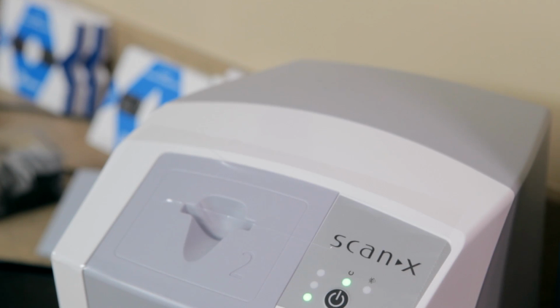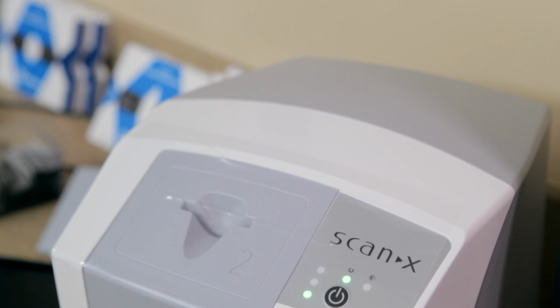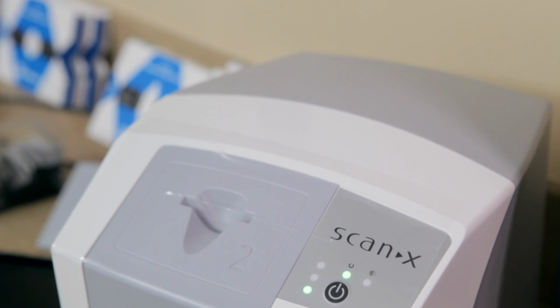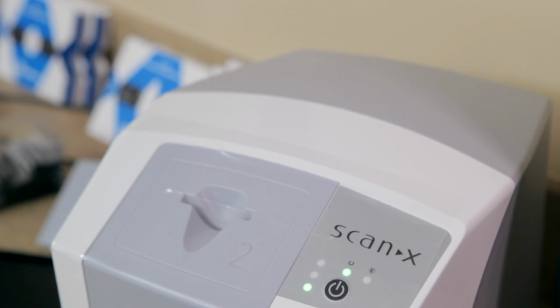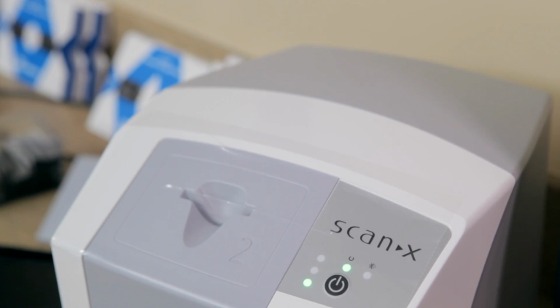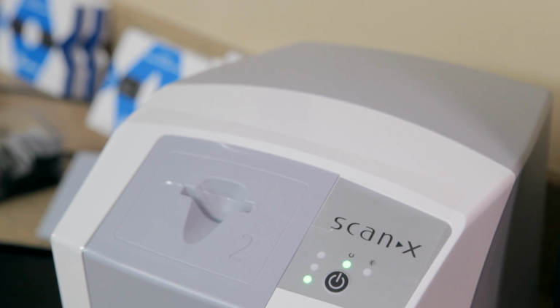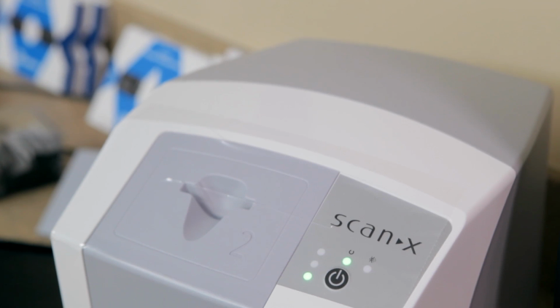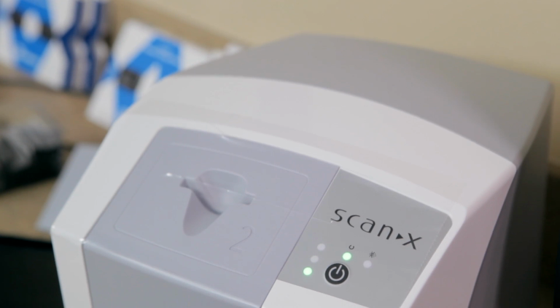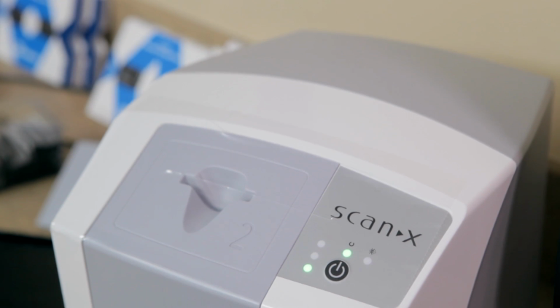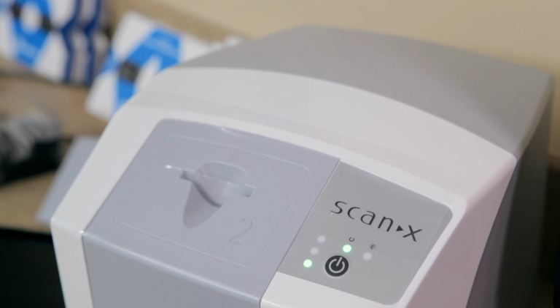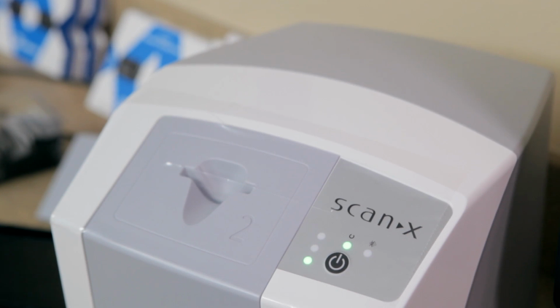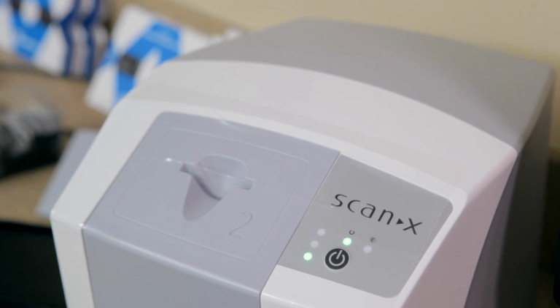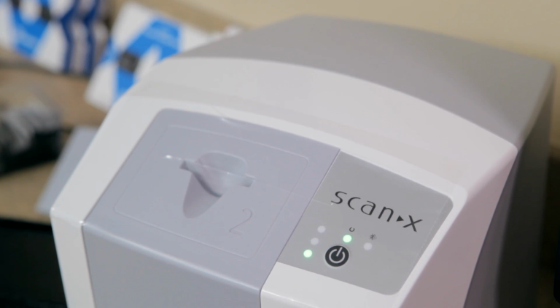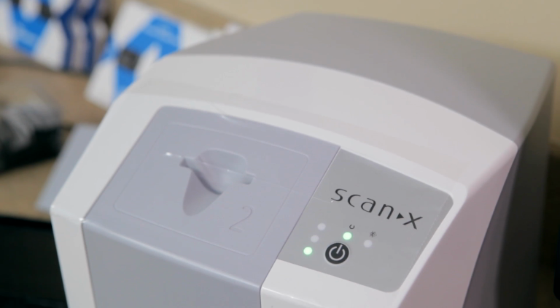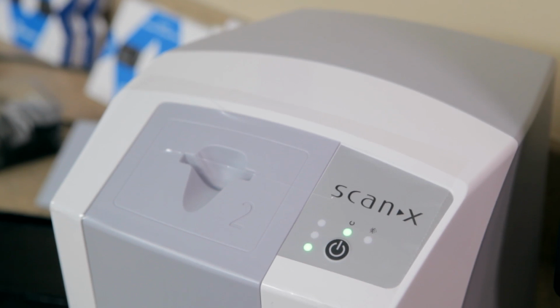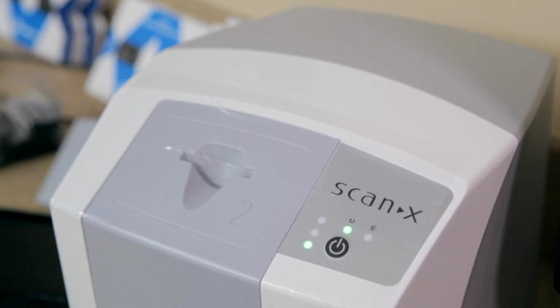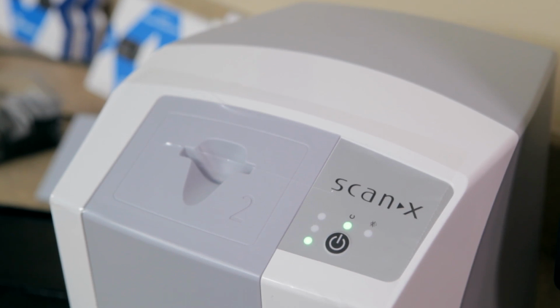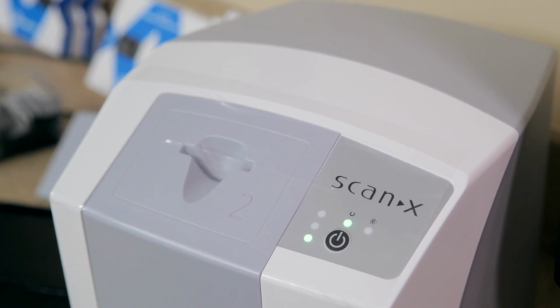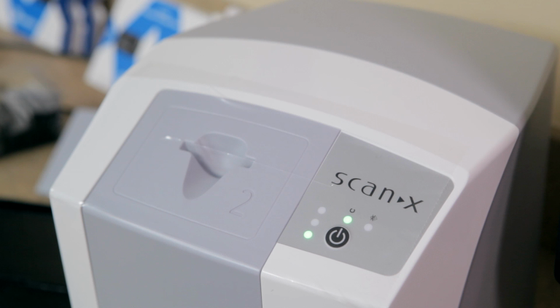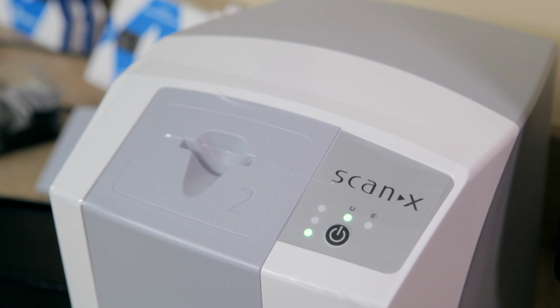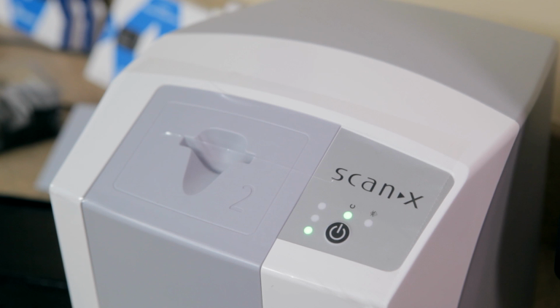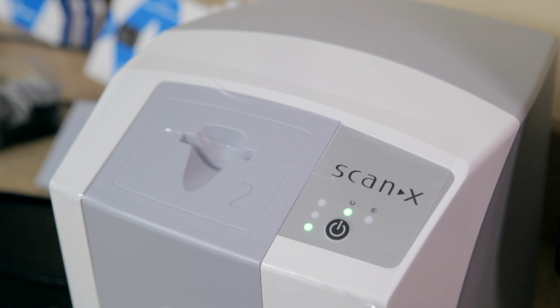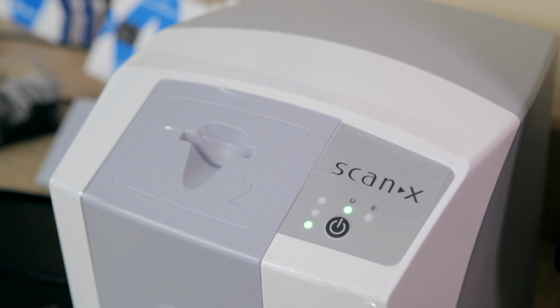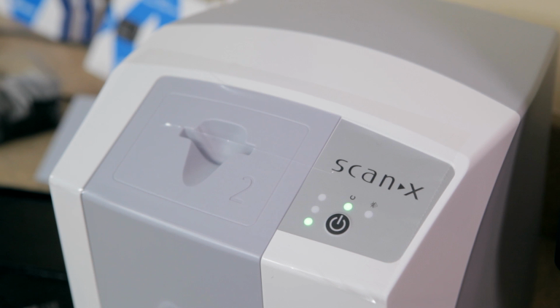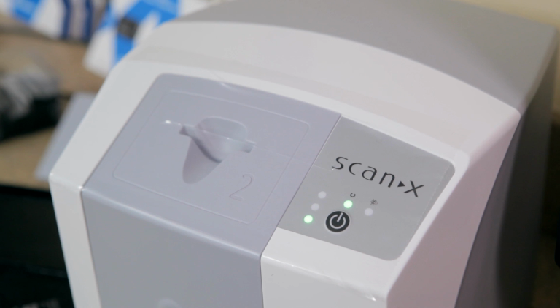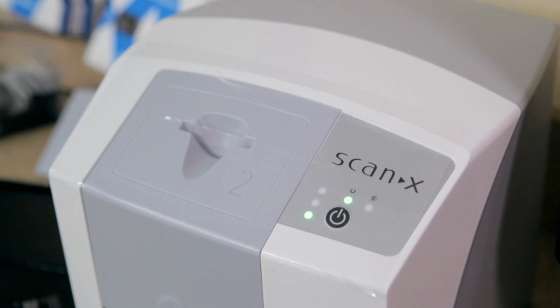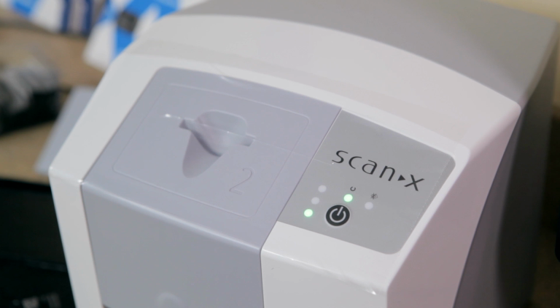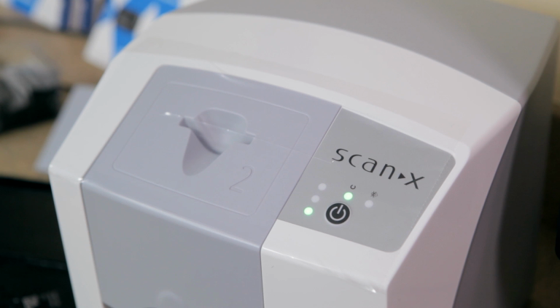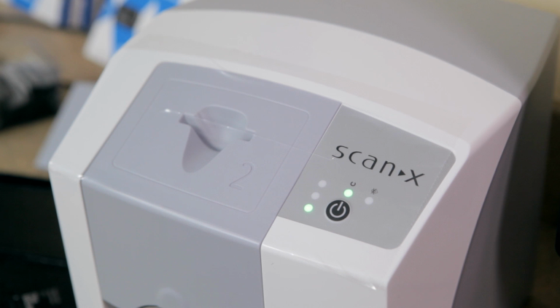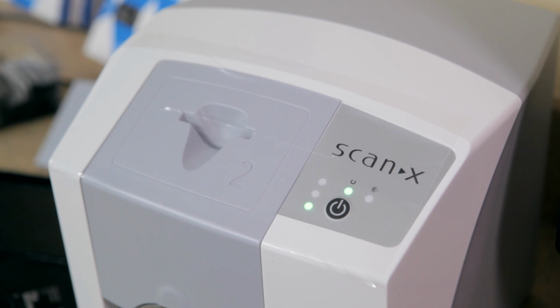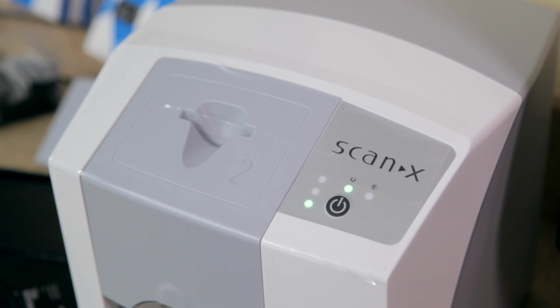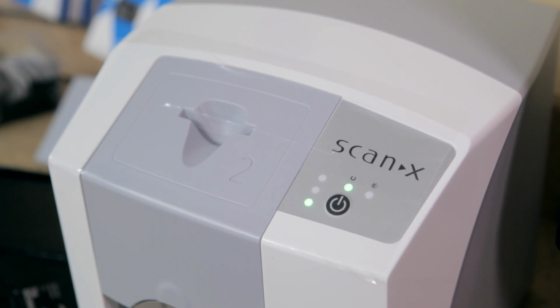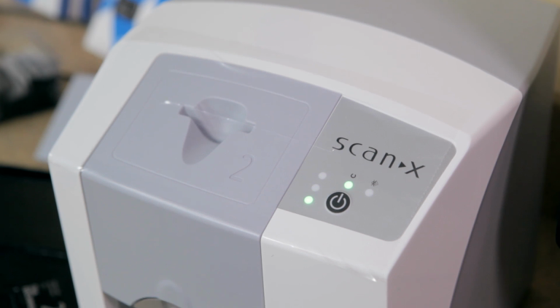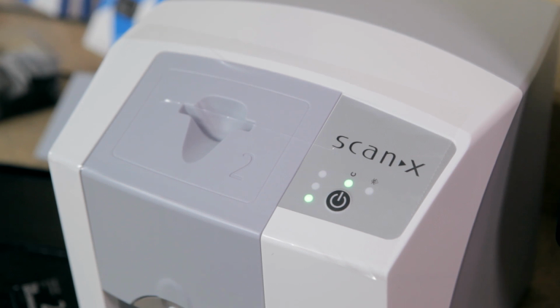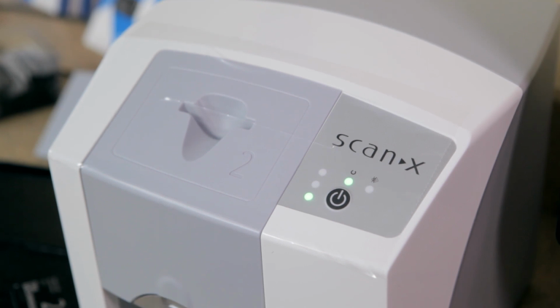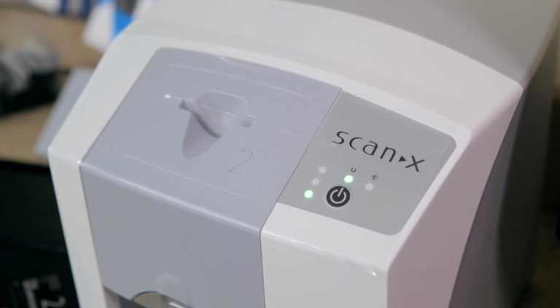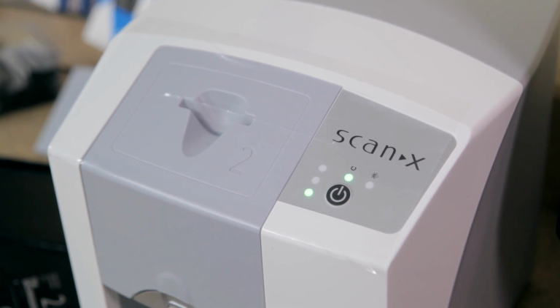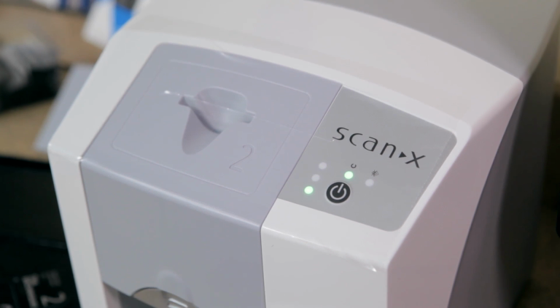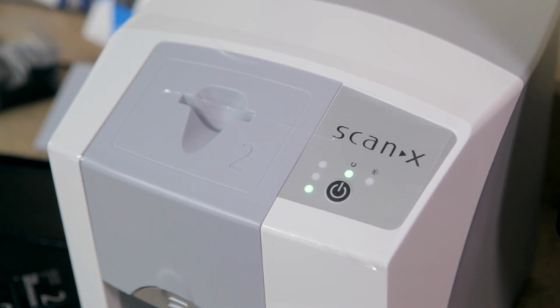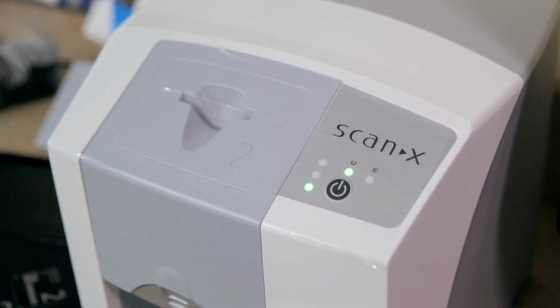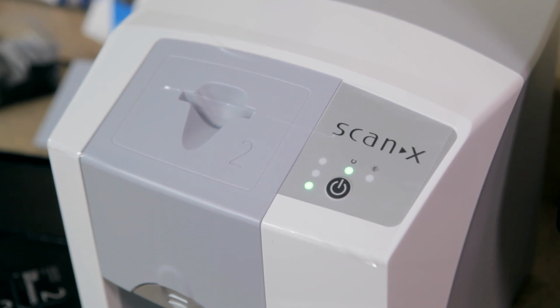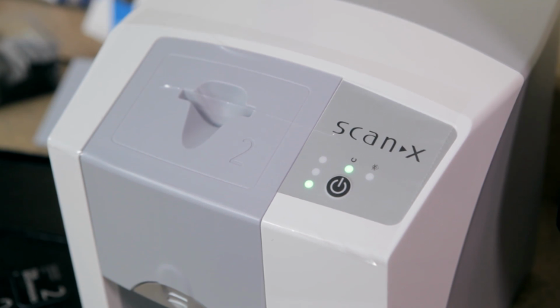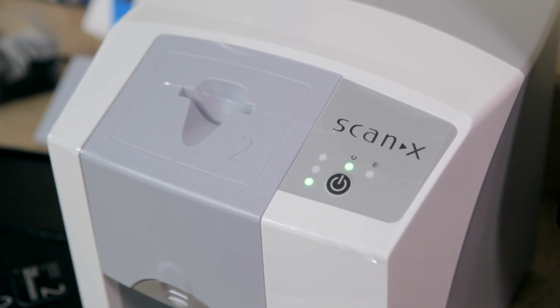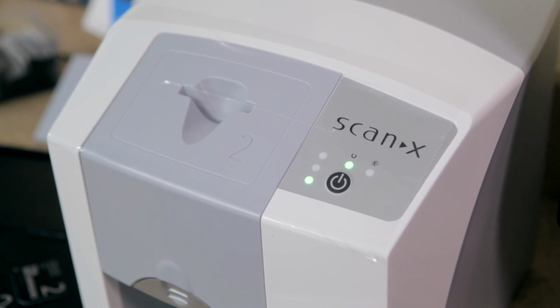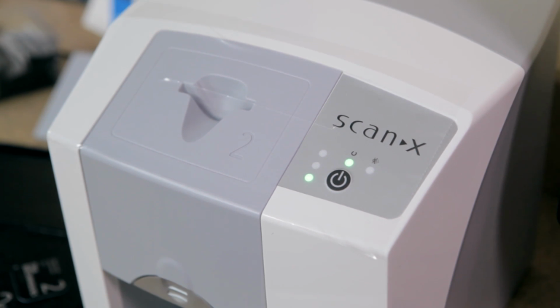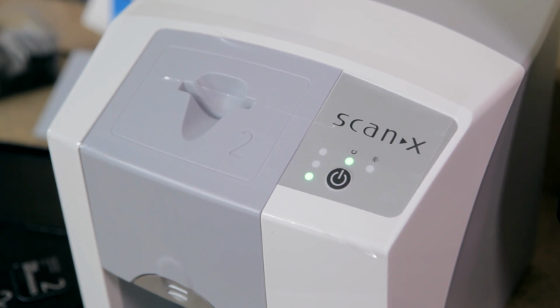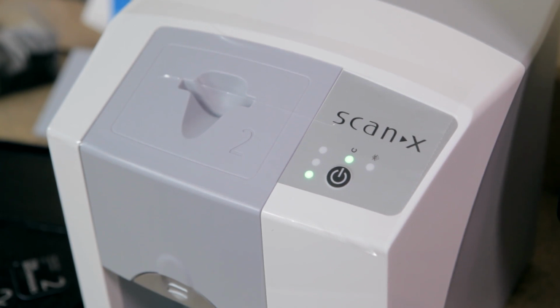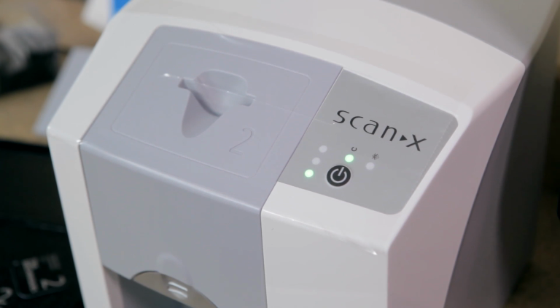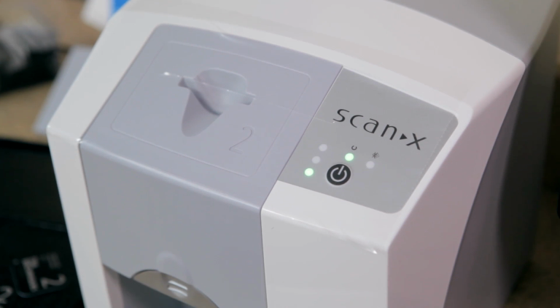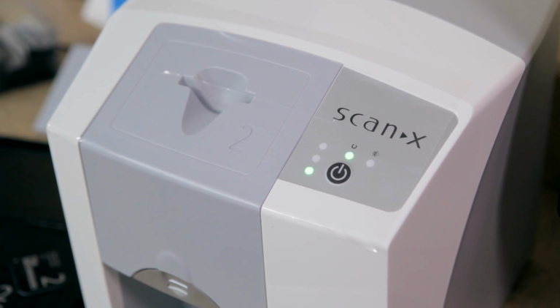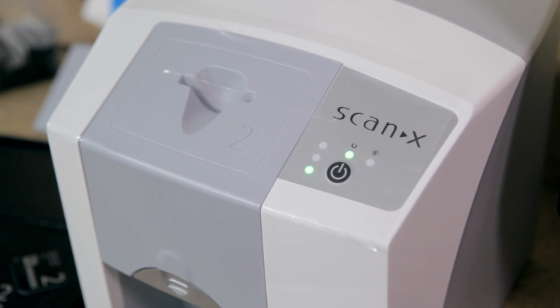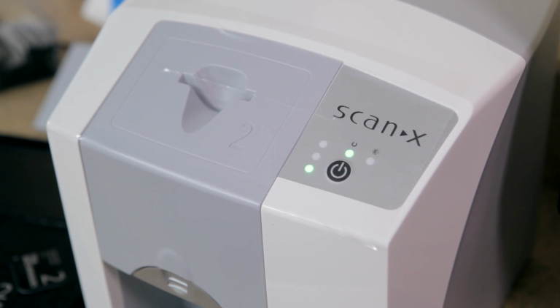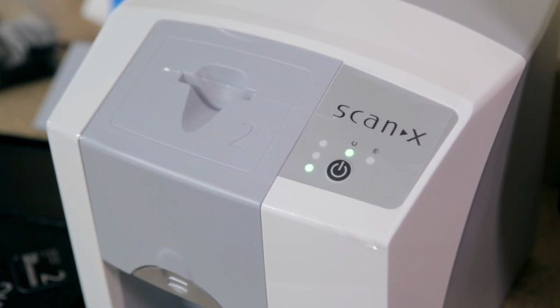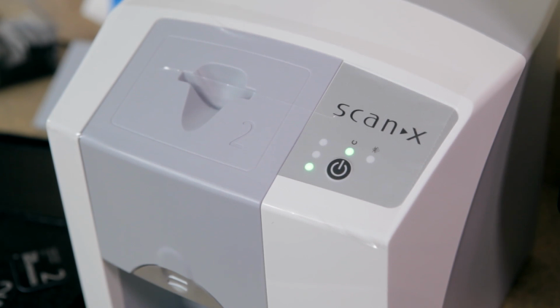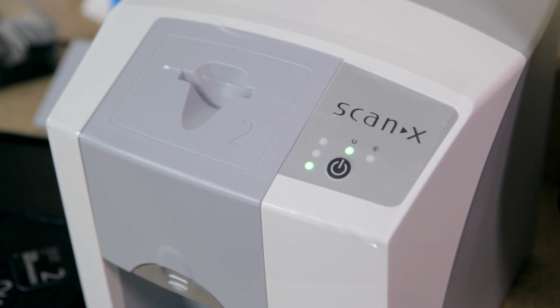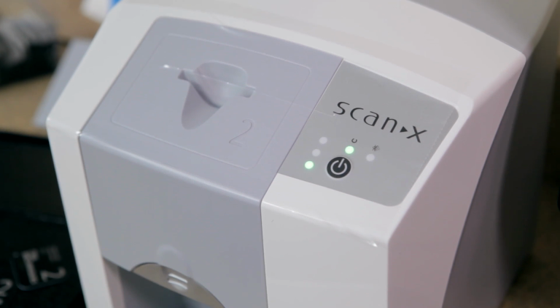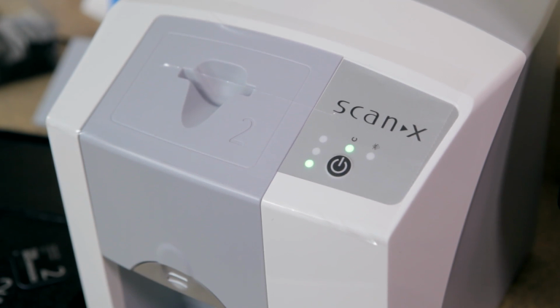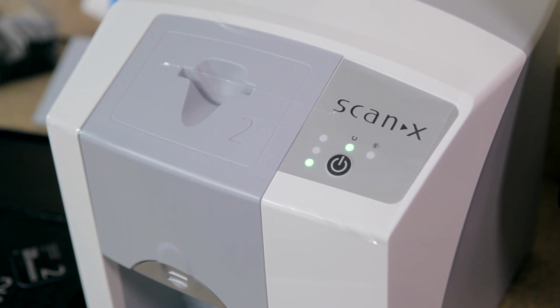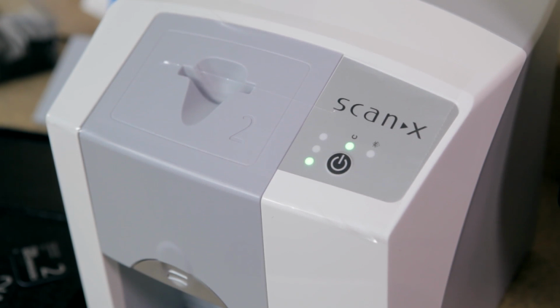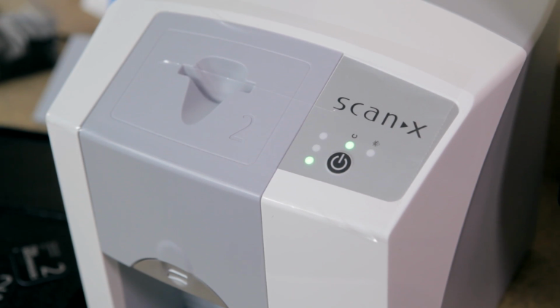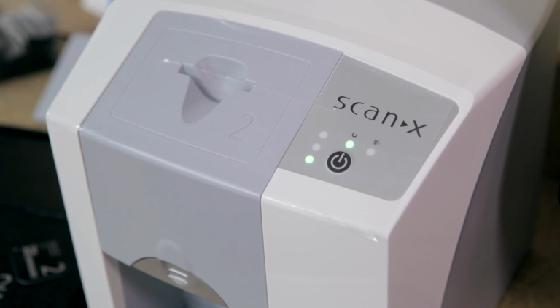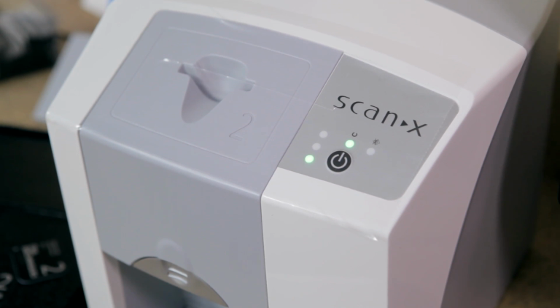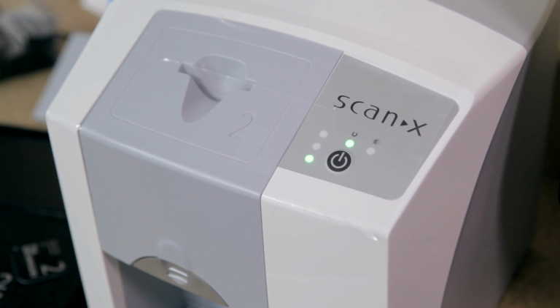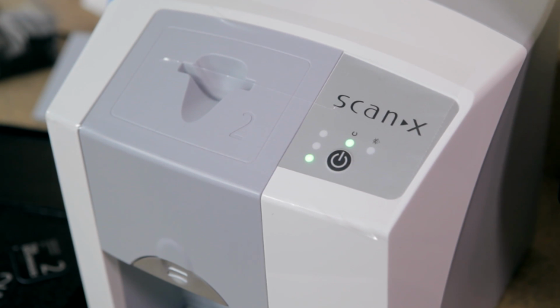Swift. More comfortable for patients. Easy for your team. 100% of the radiographs you want.